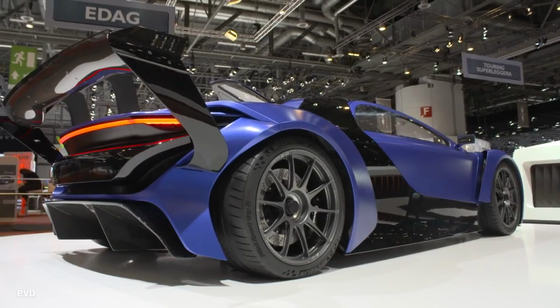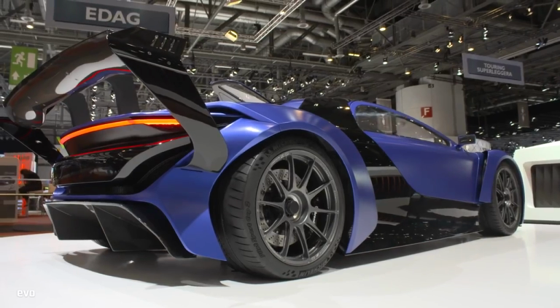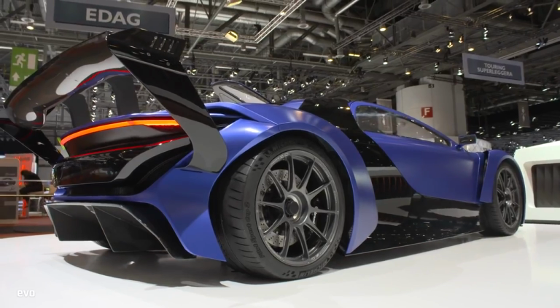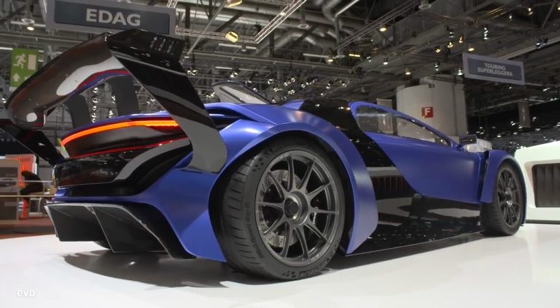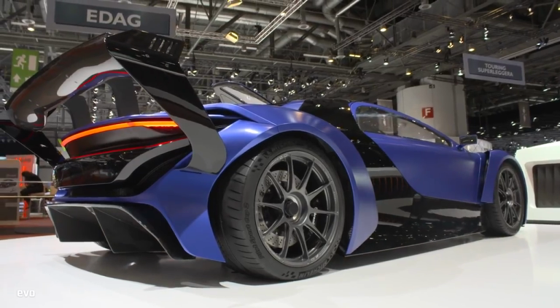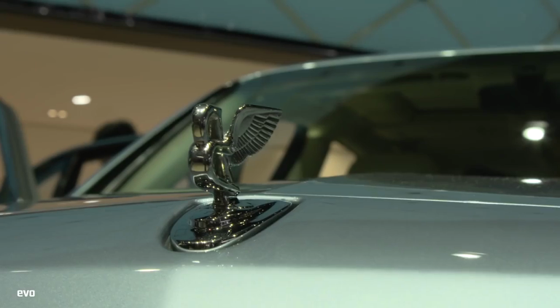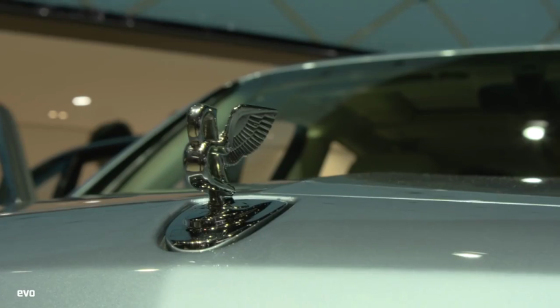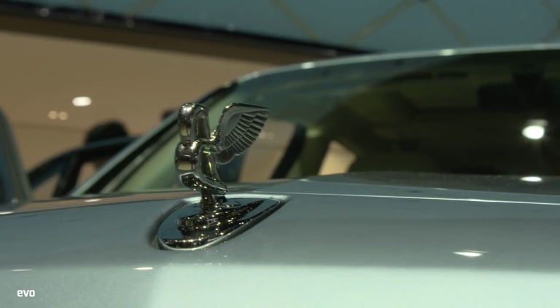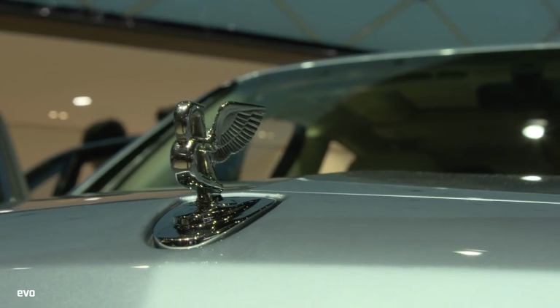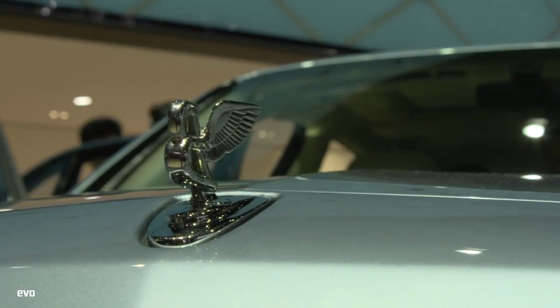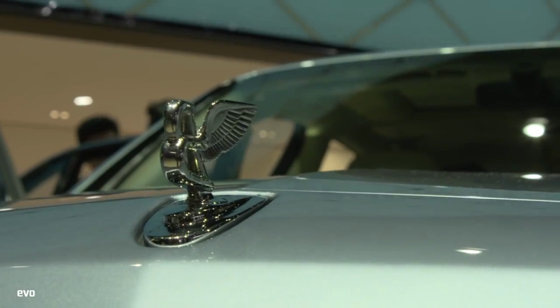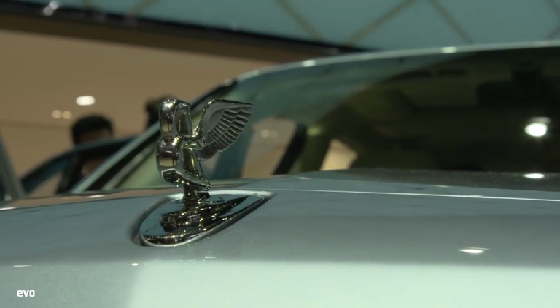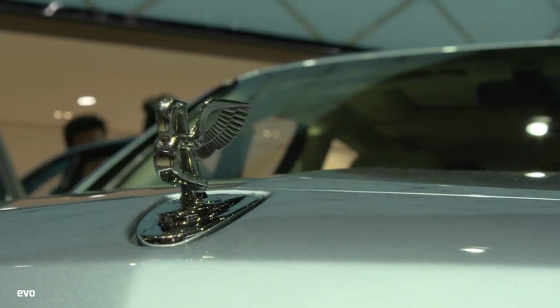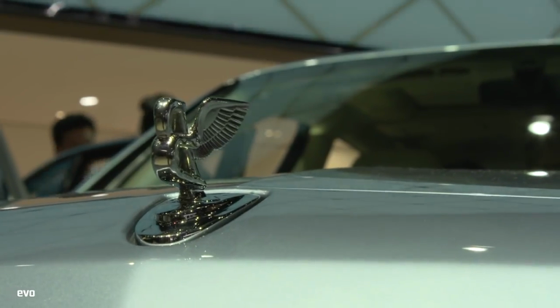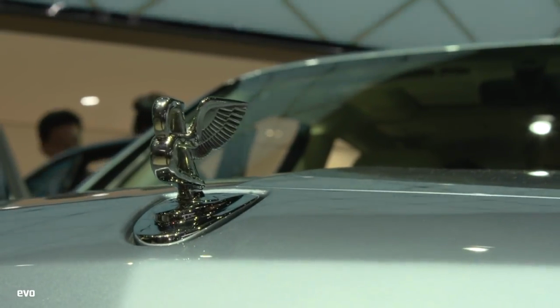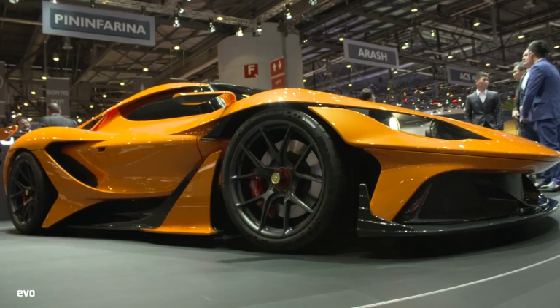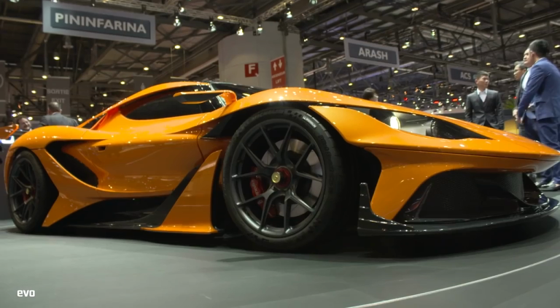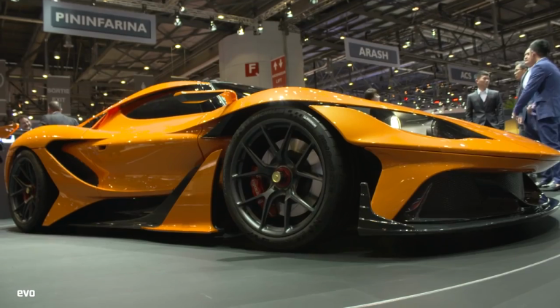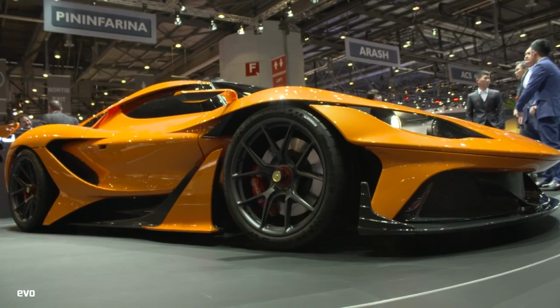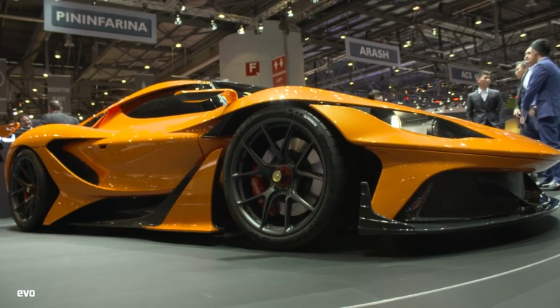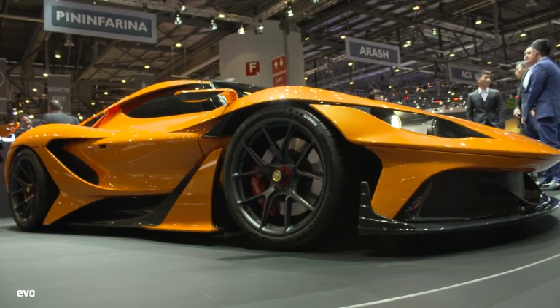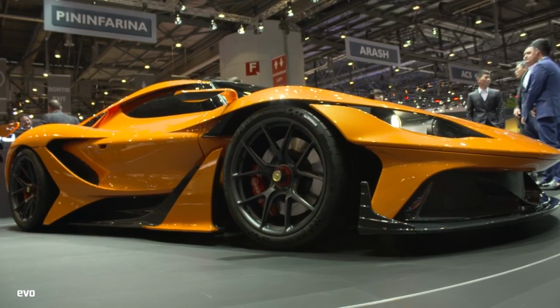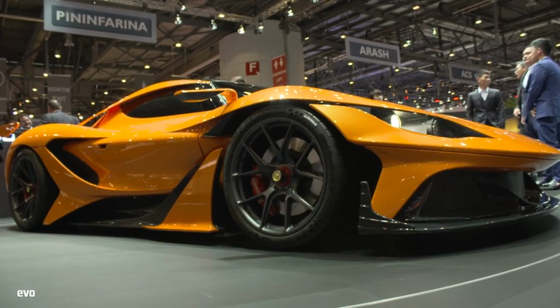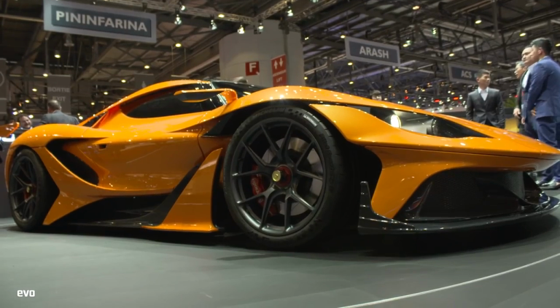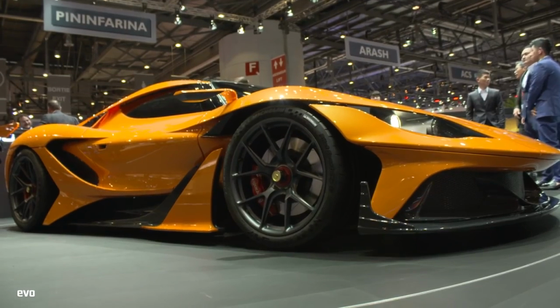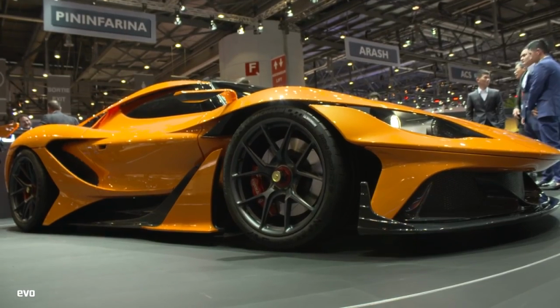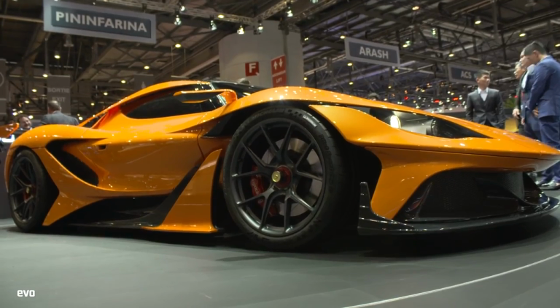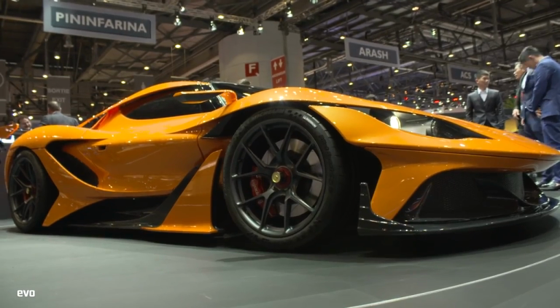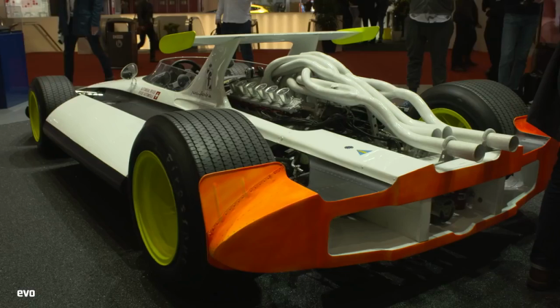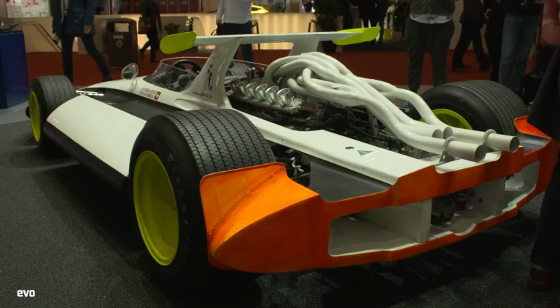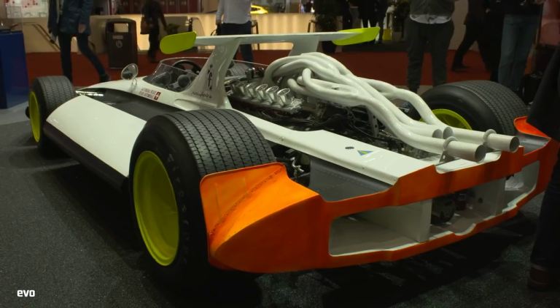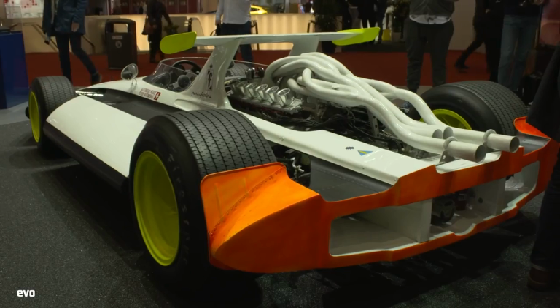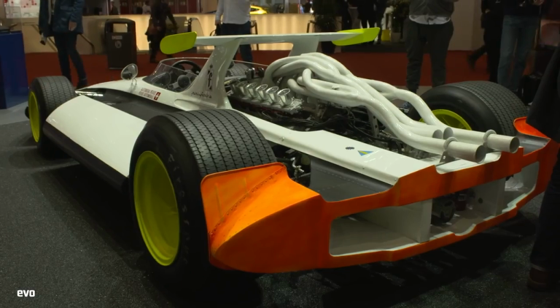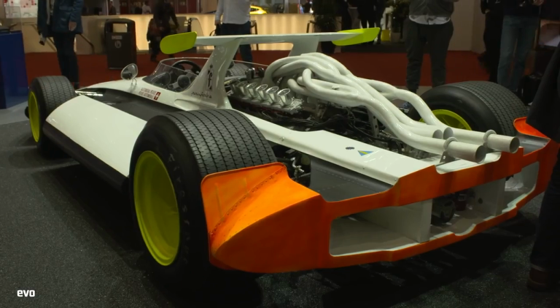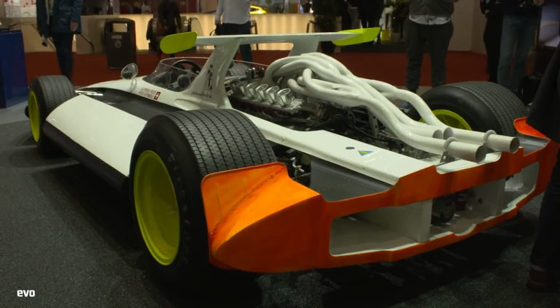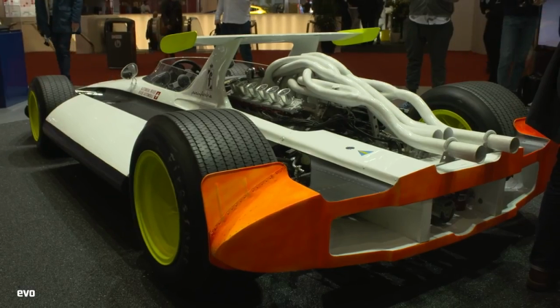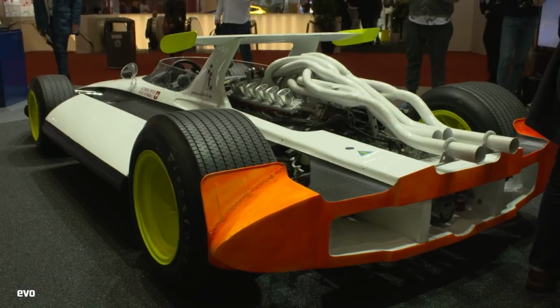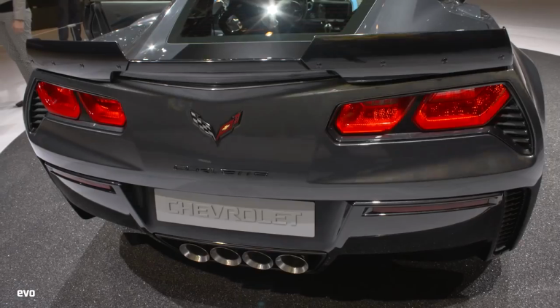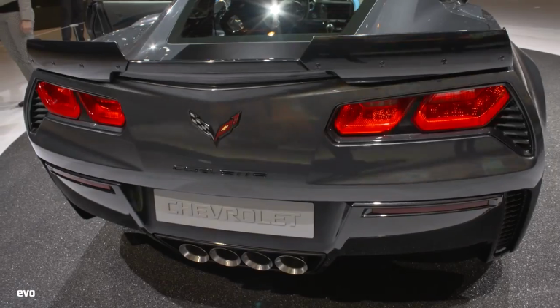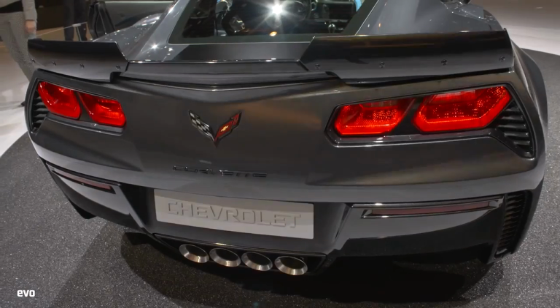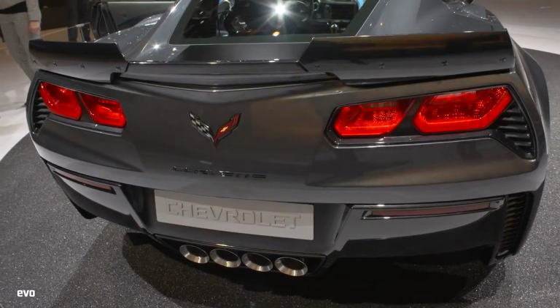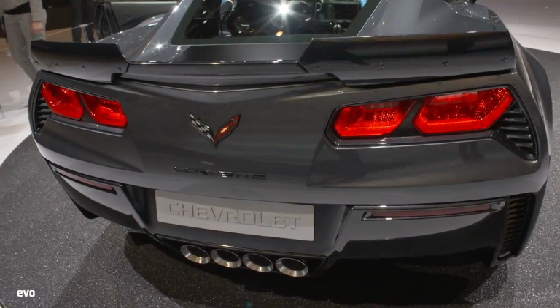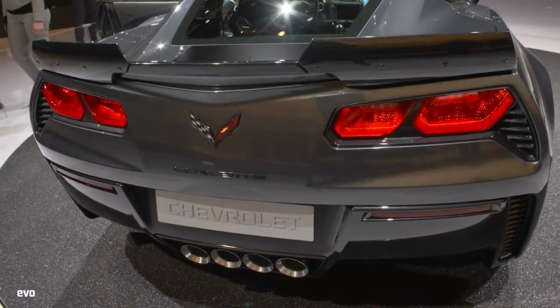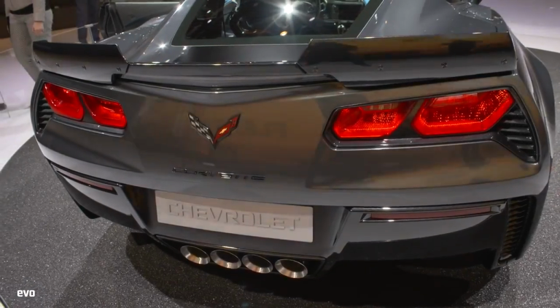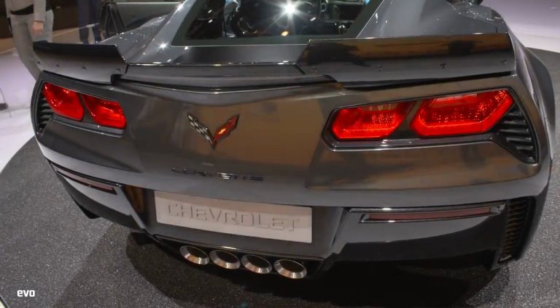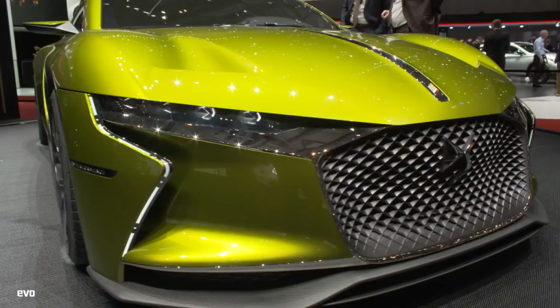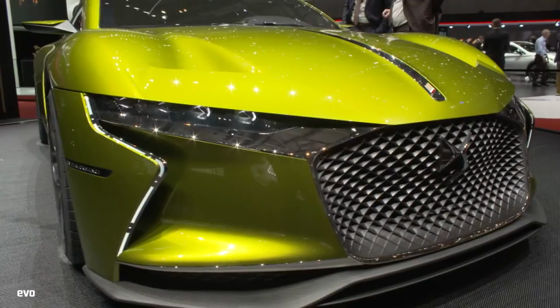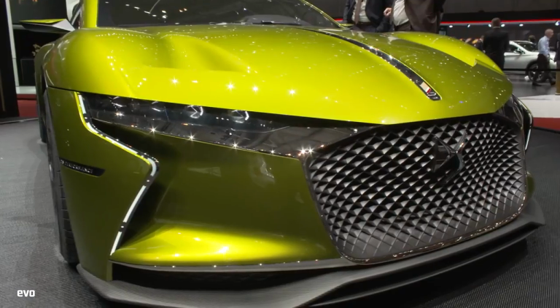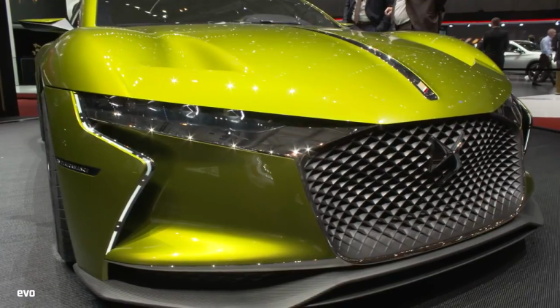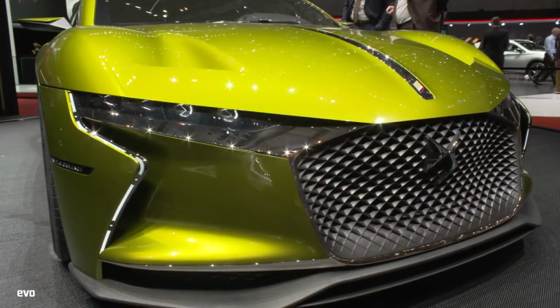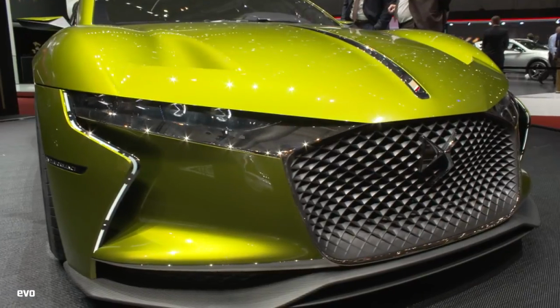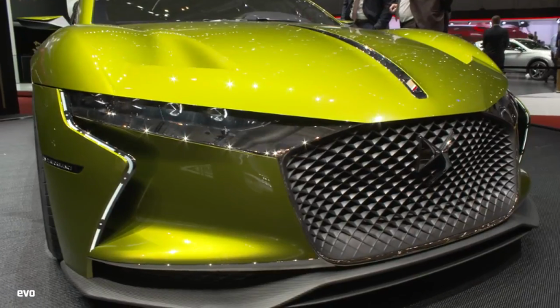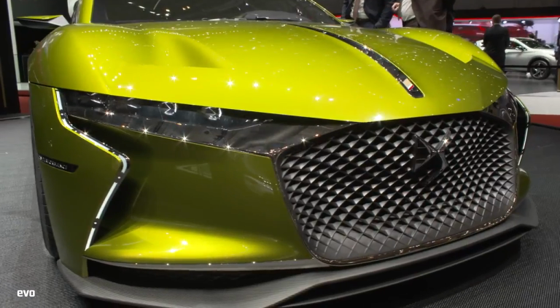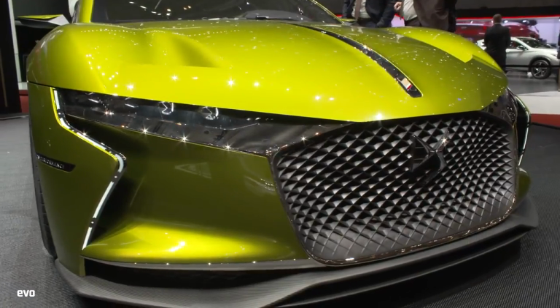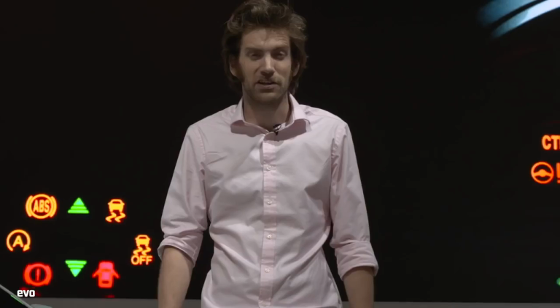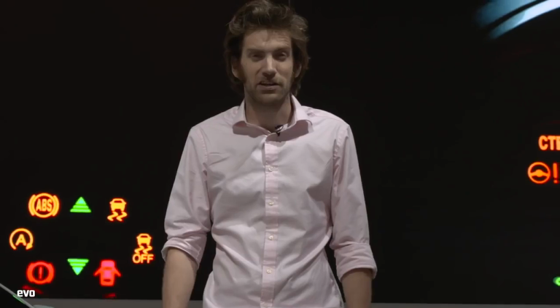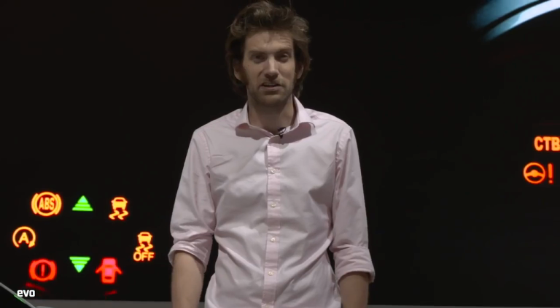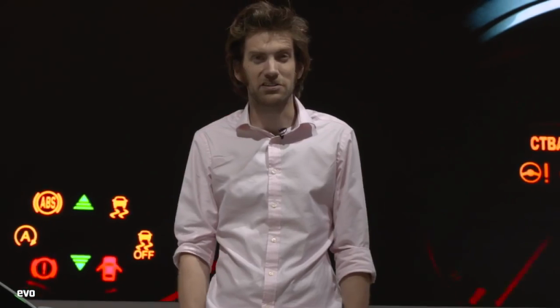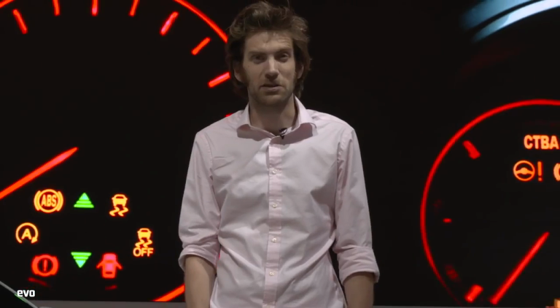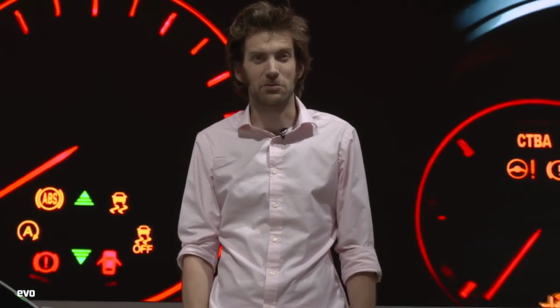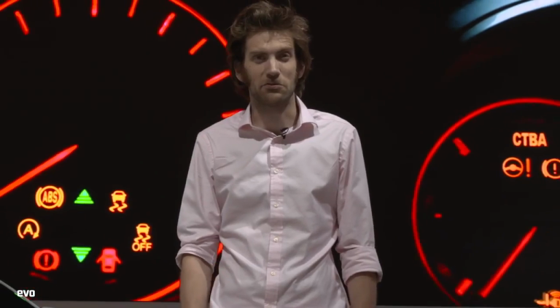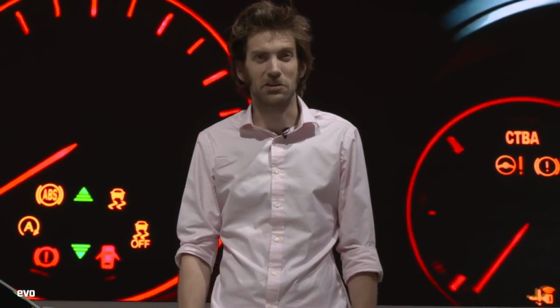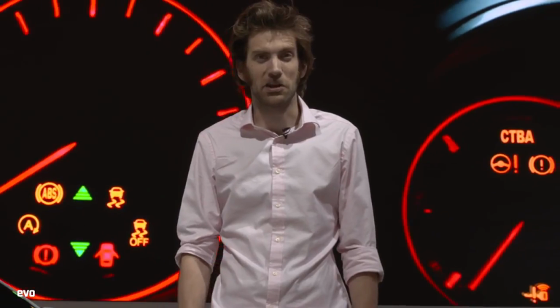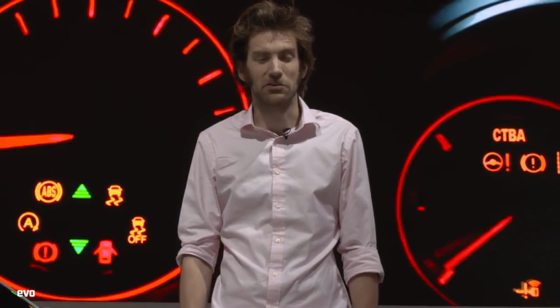Welcome to our roundup video of the Geneva Motor Show. This is all the weird and wonderful stuff, and stuff we just didn't have time for in a separate video.